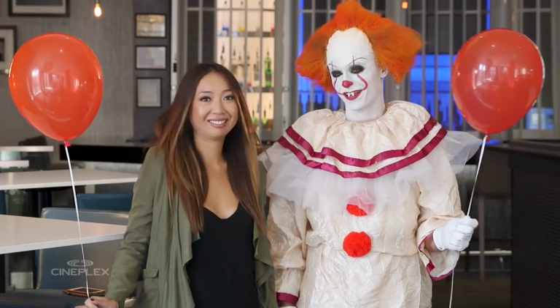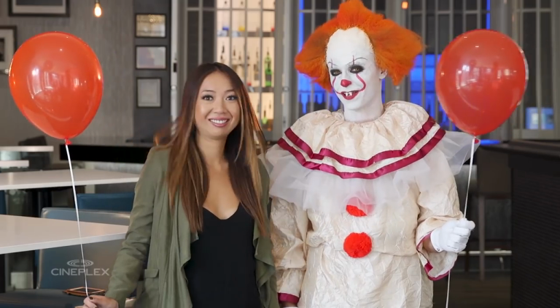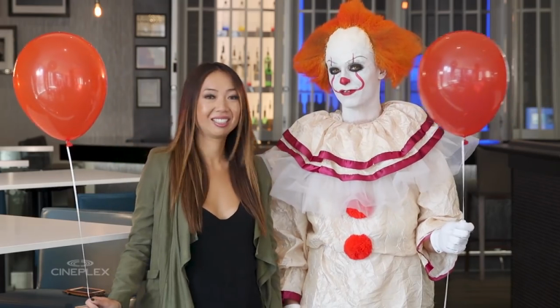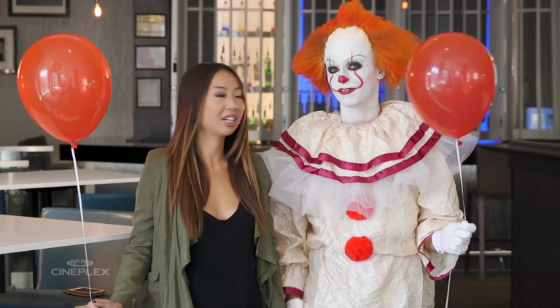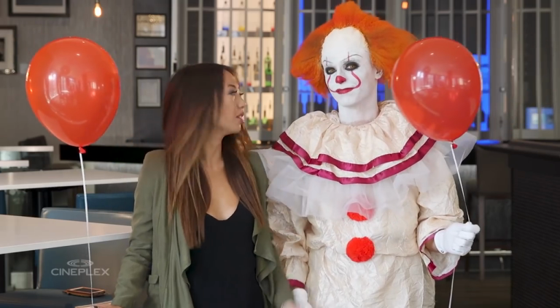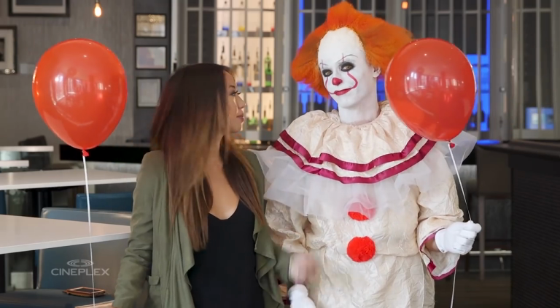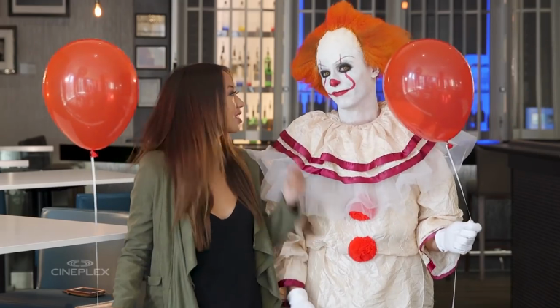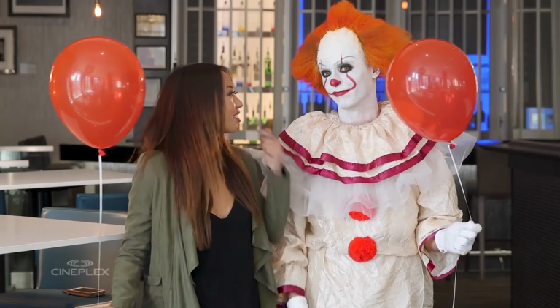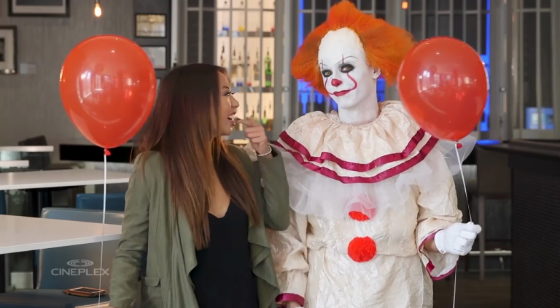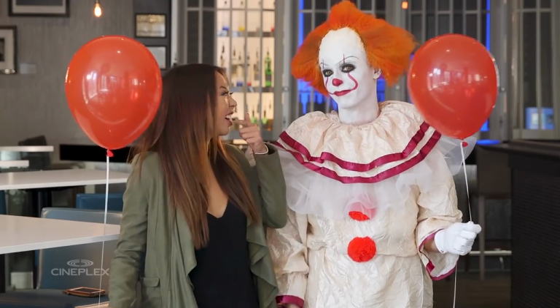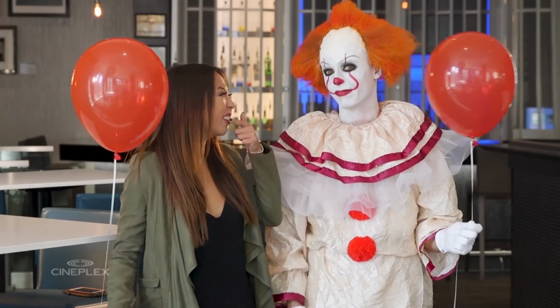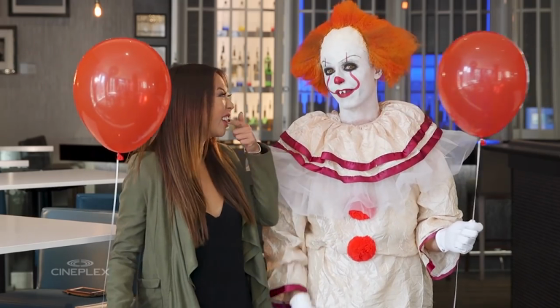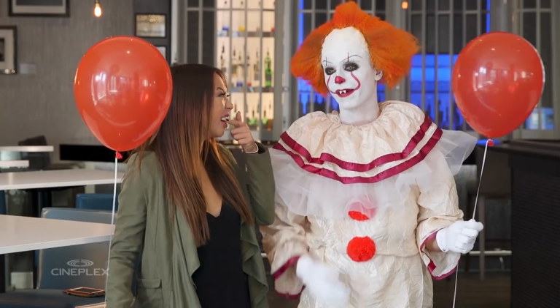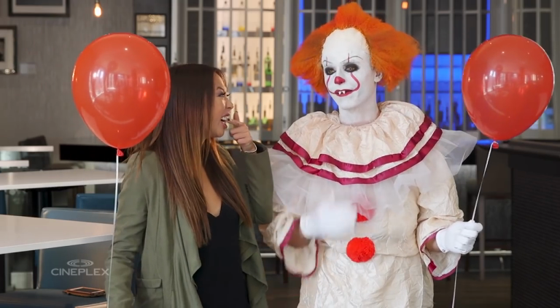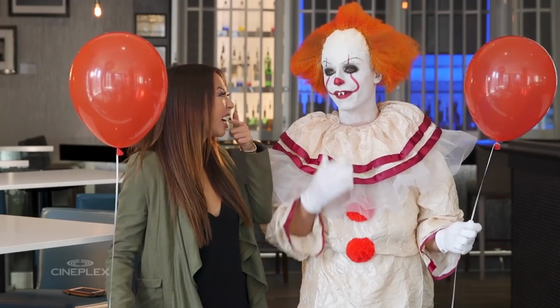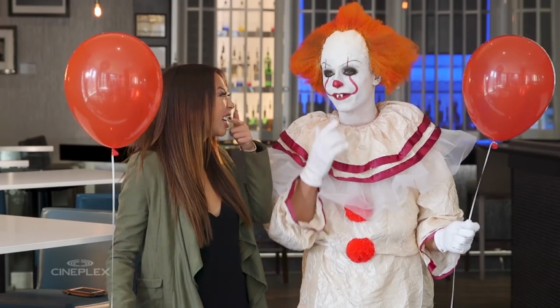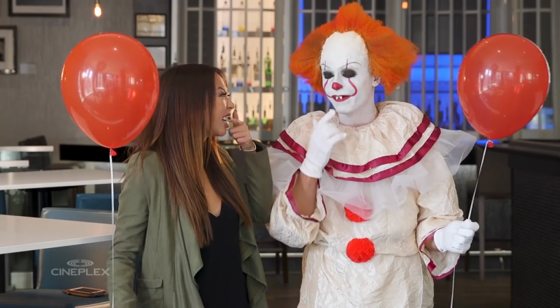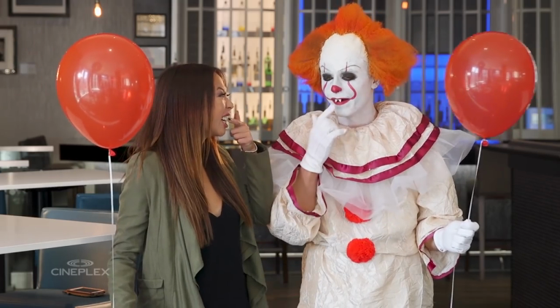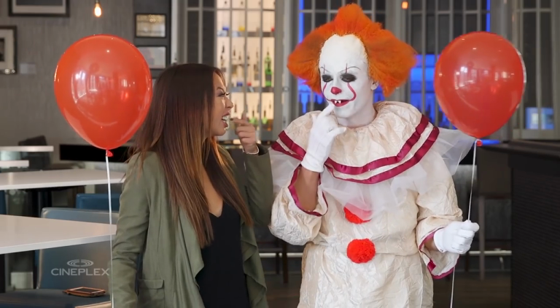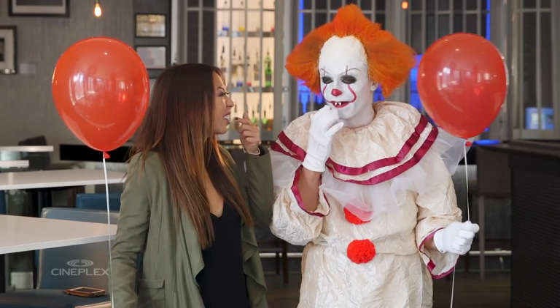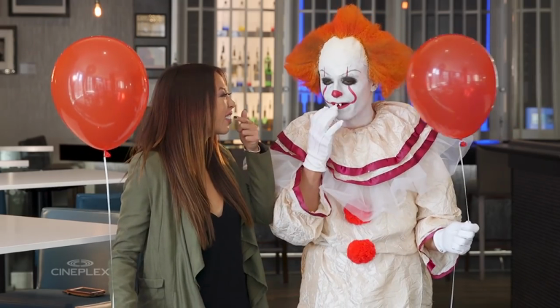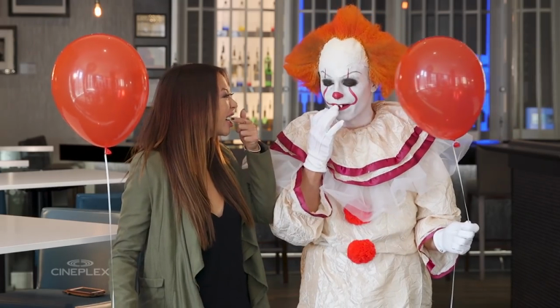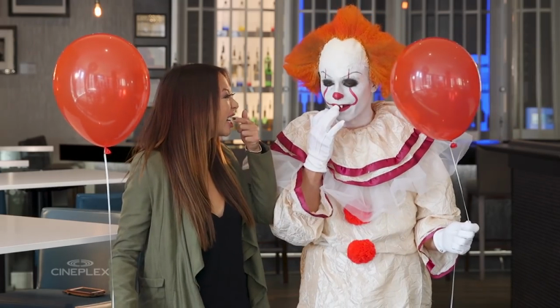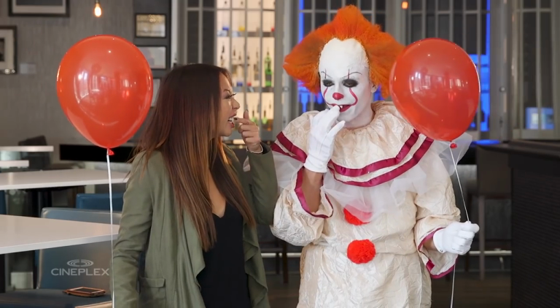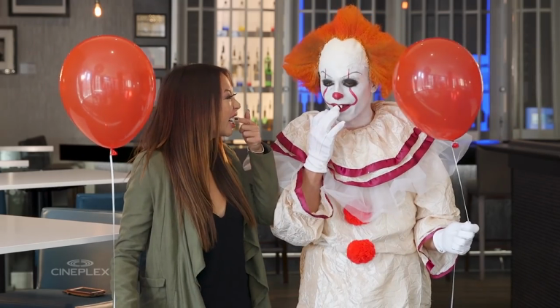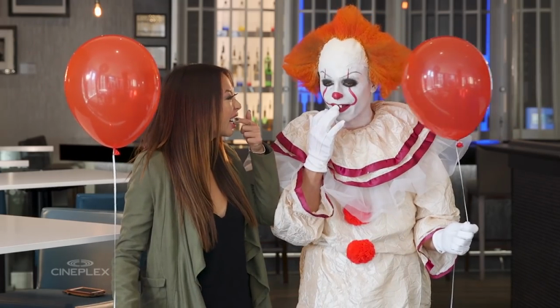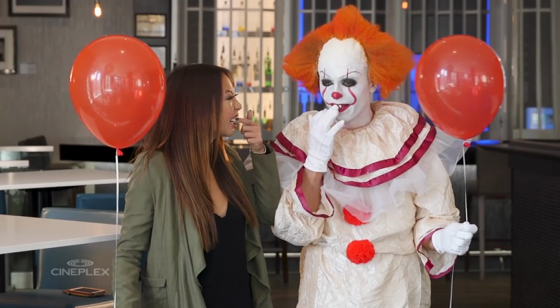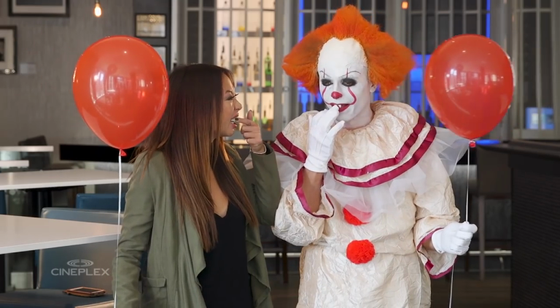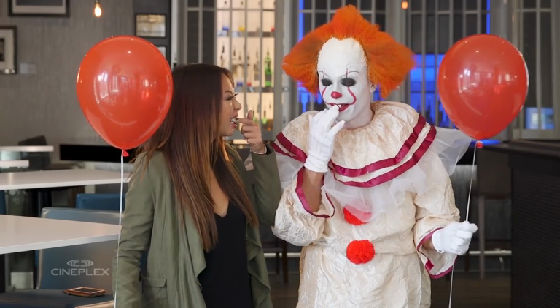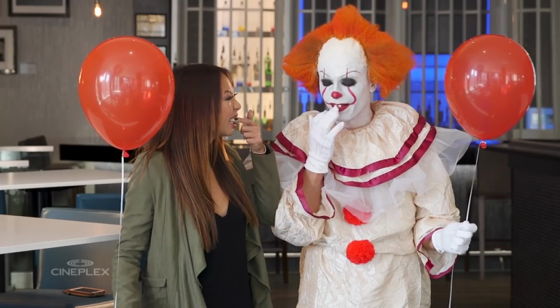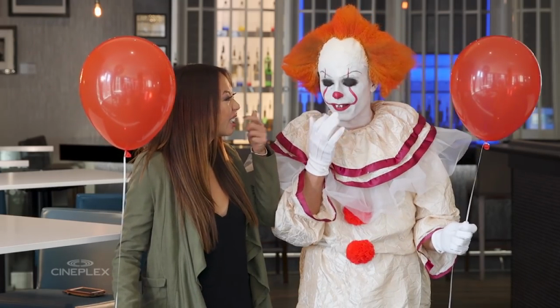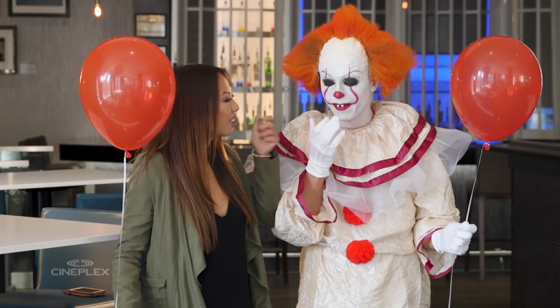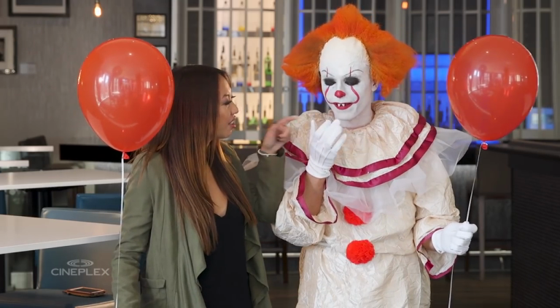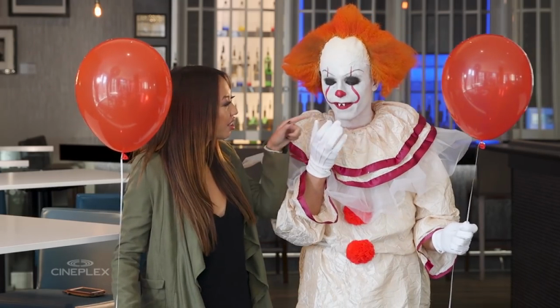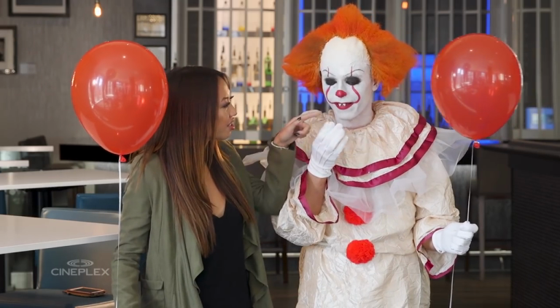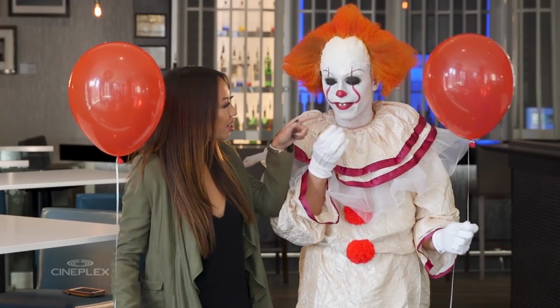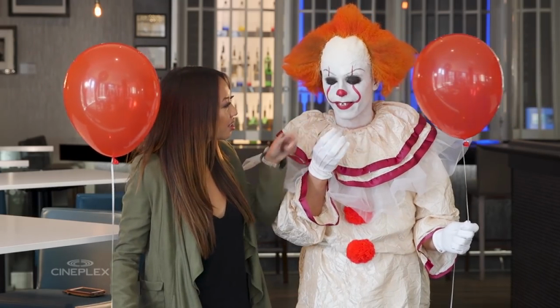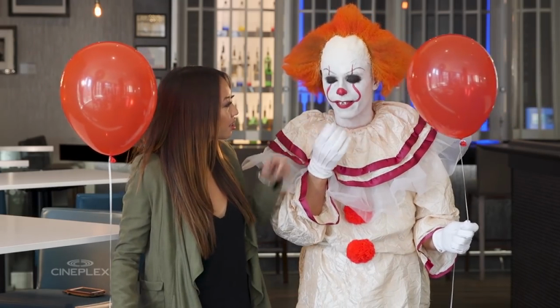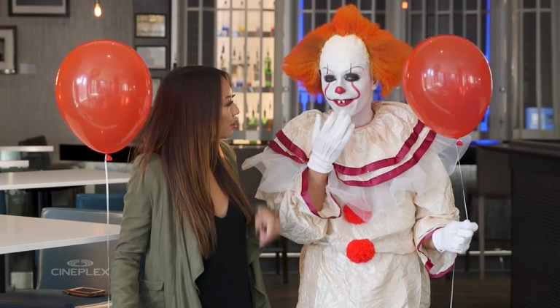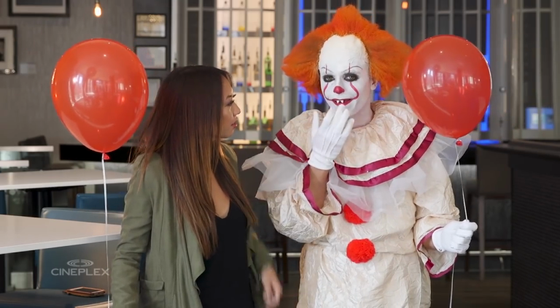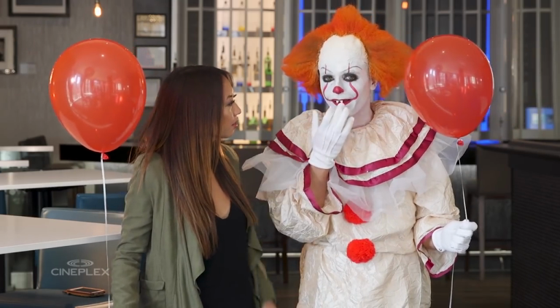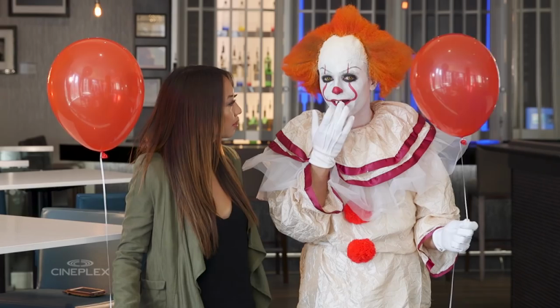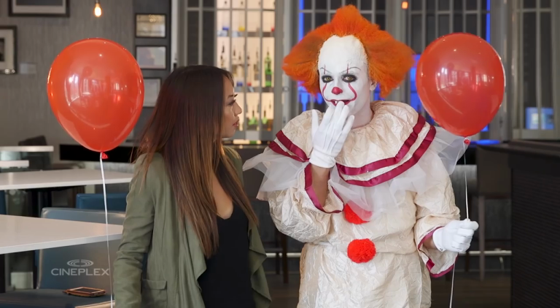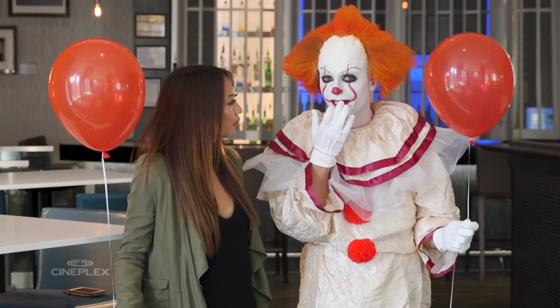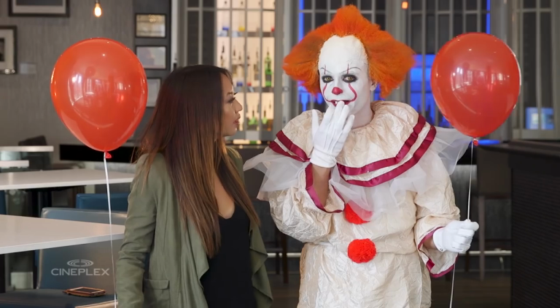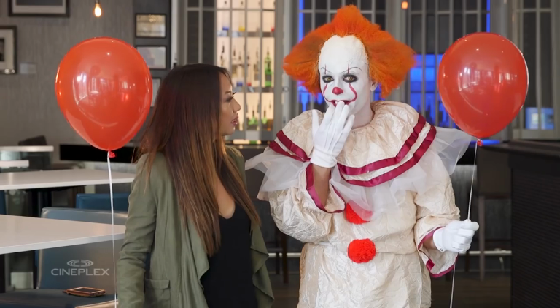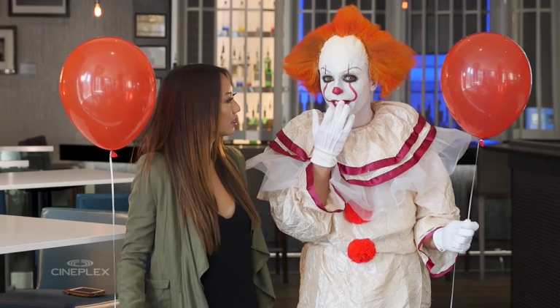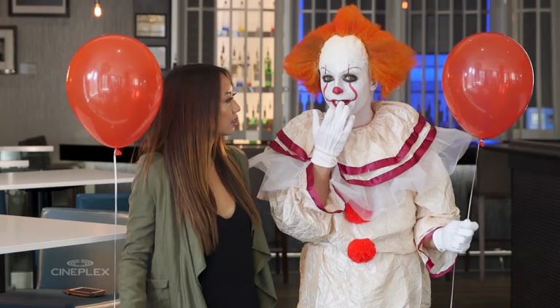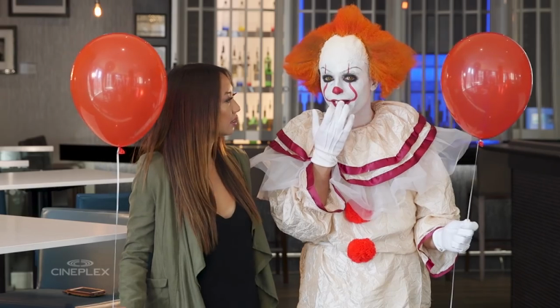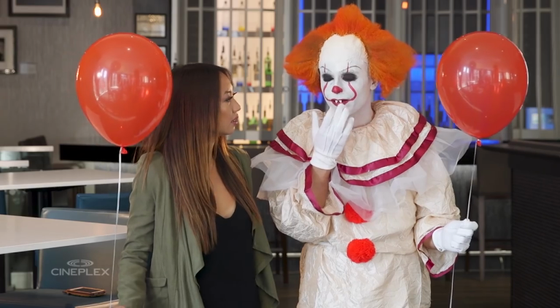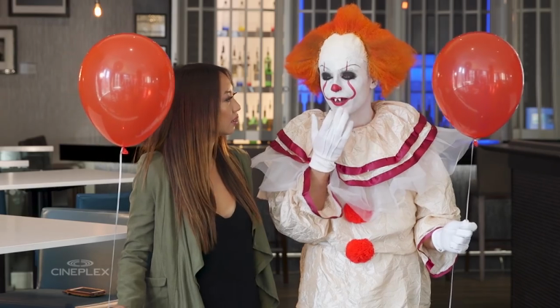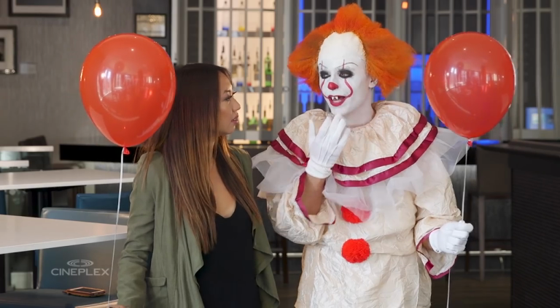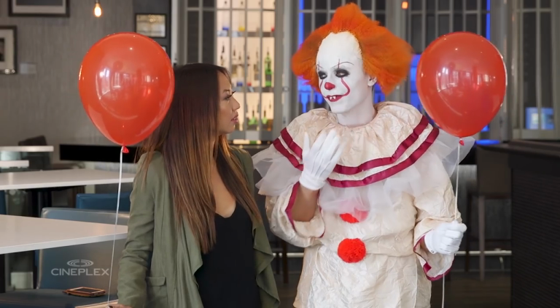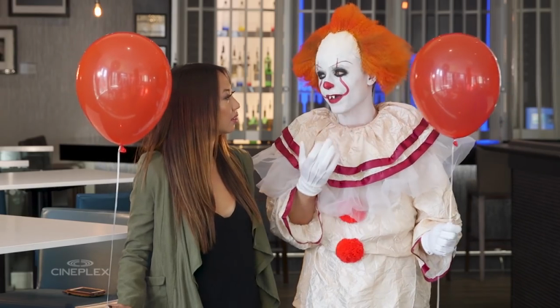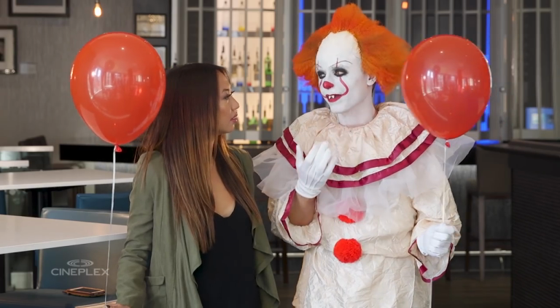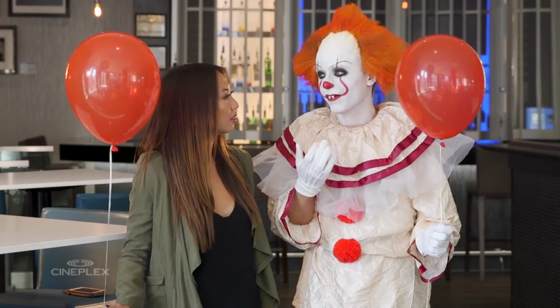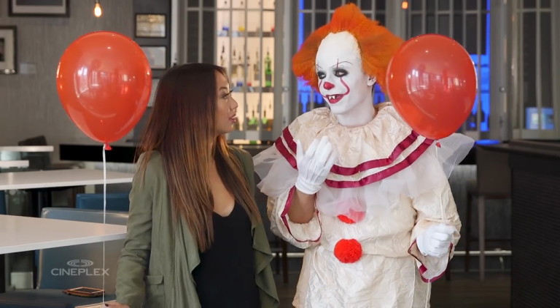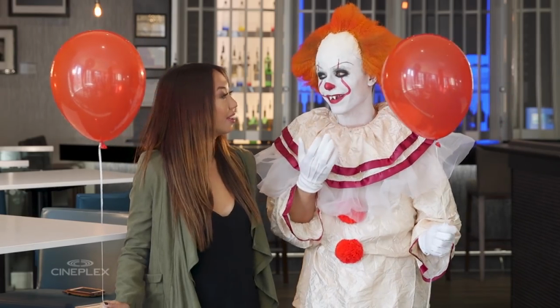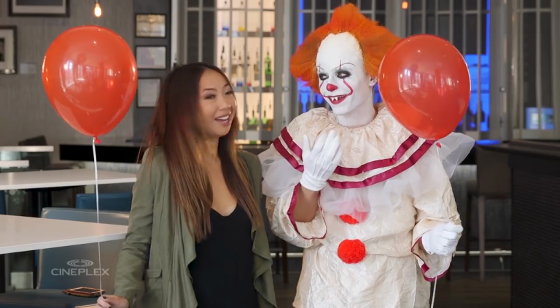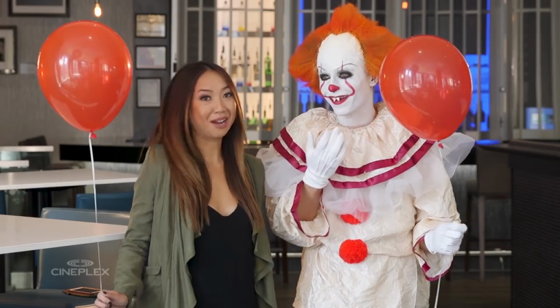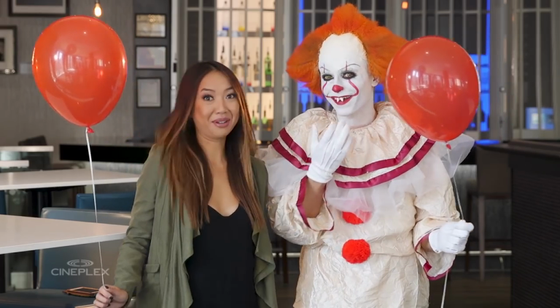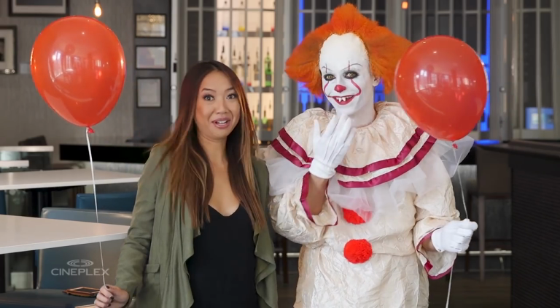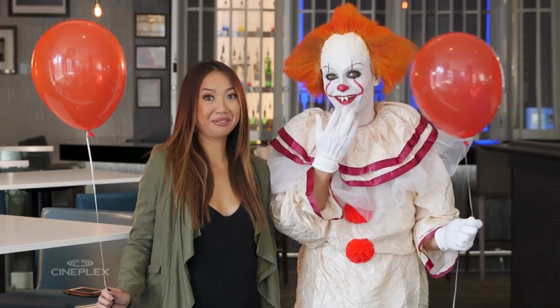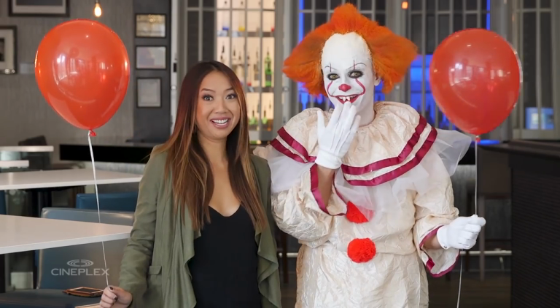You got lipstick right here, by the way. Oh, I do? You got lipstick right here. On the other side too. Yeah. Well, happy Halloween! Happy Halloween!